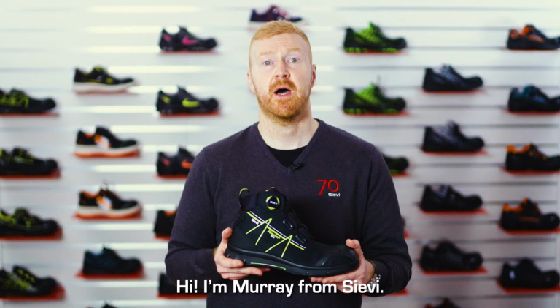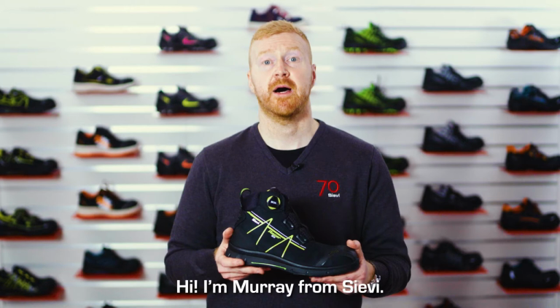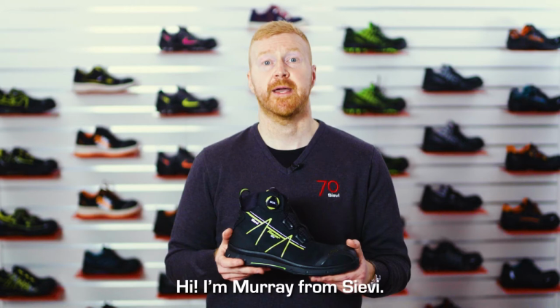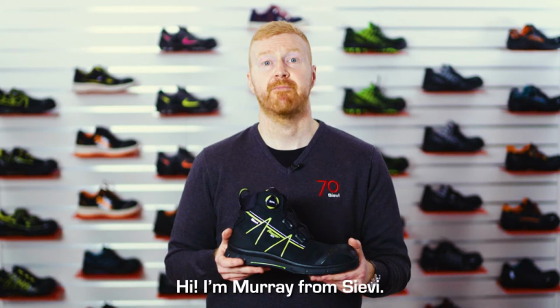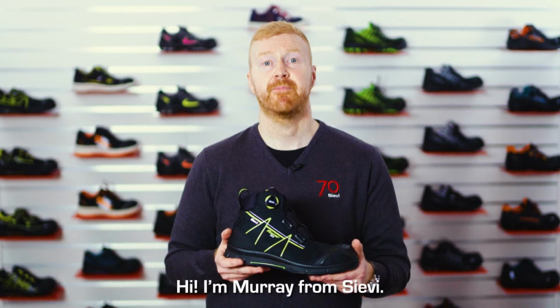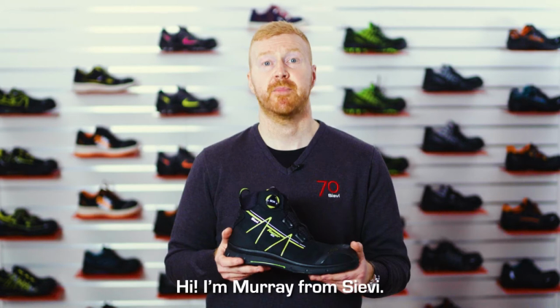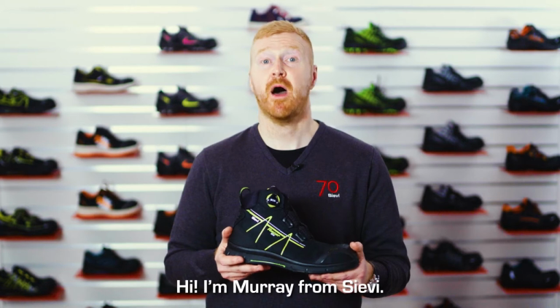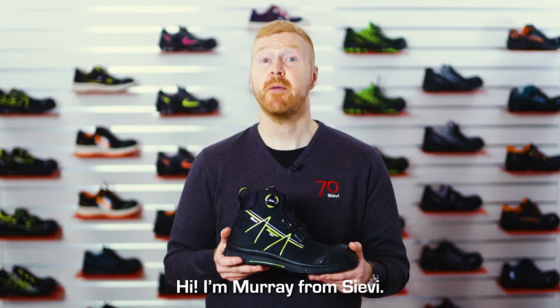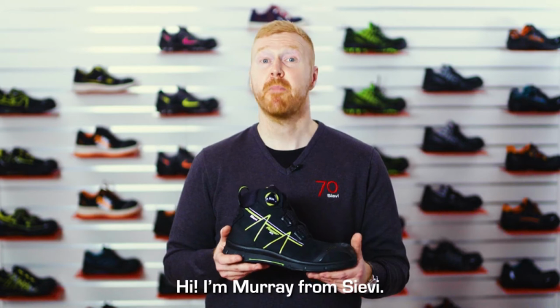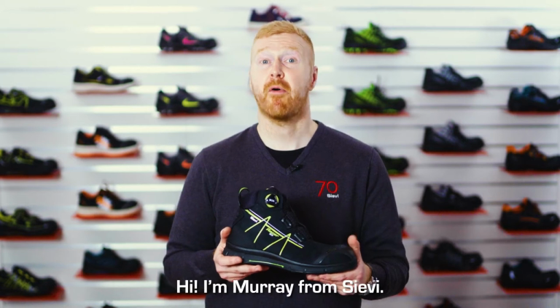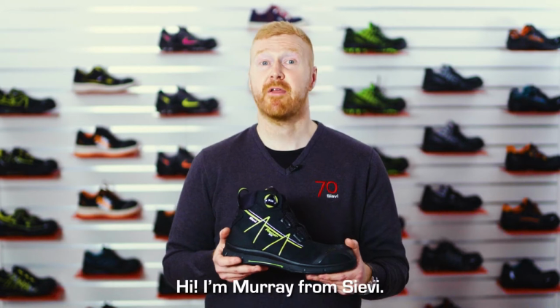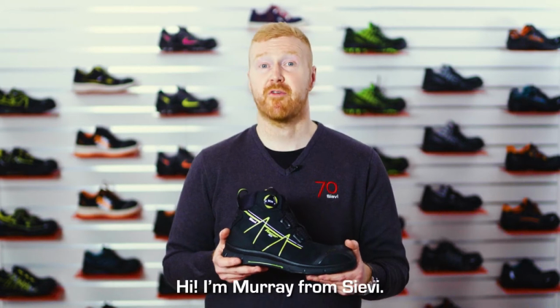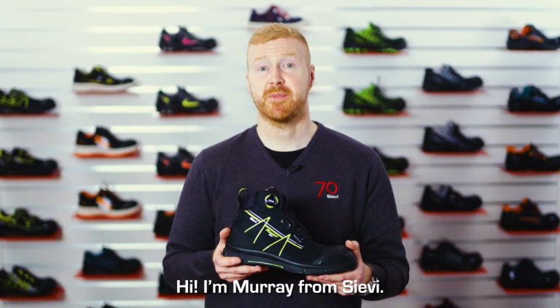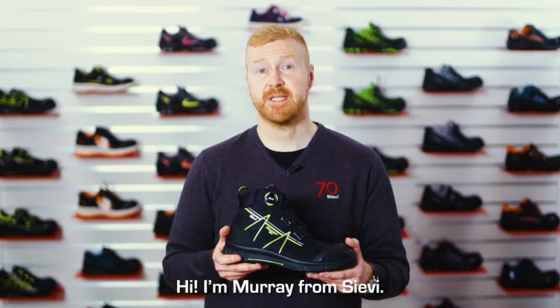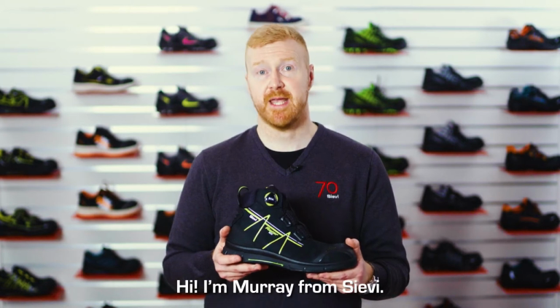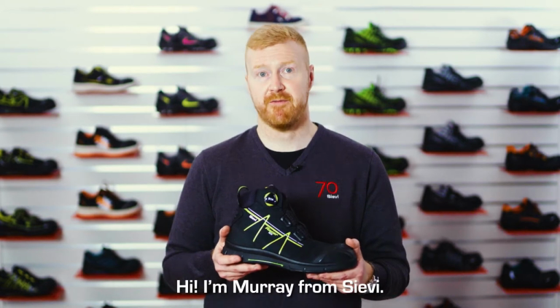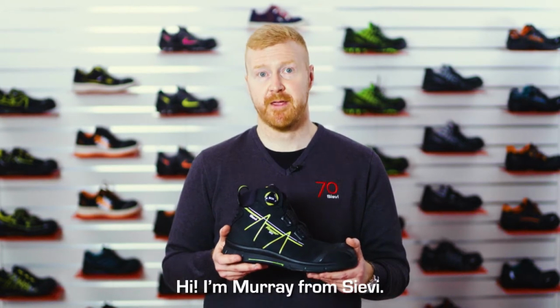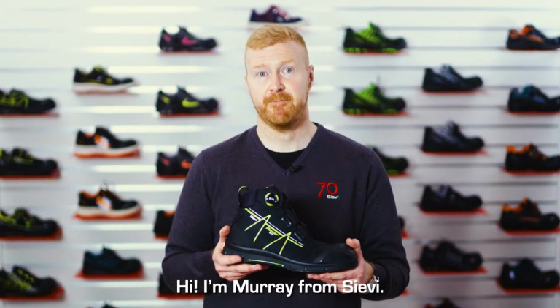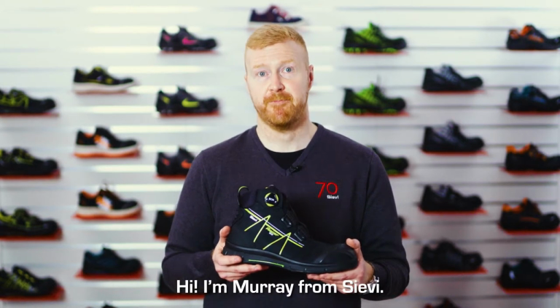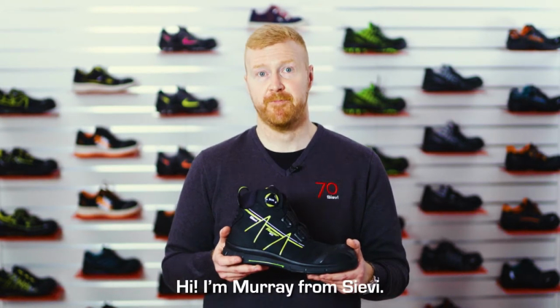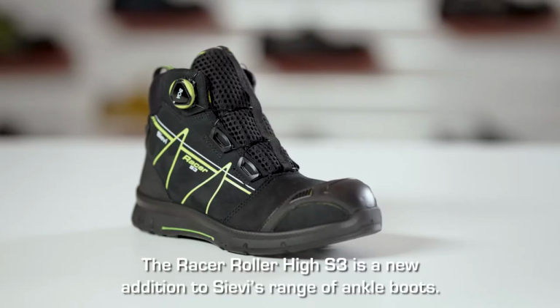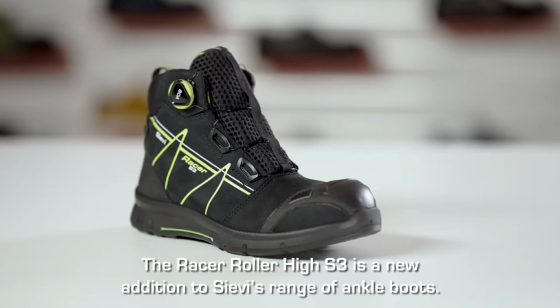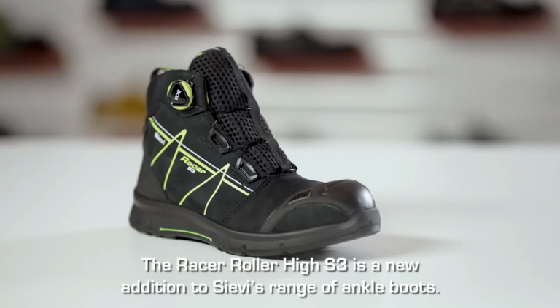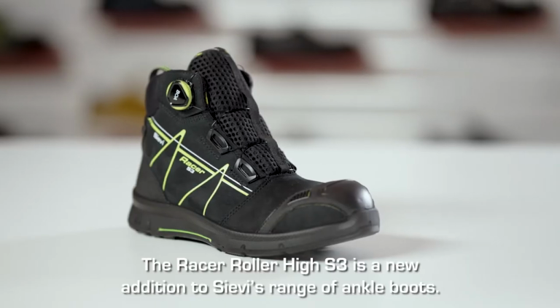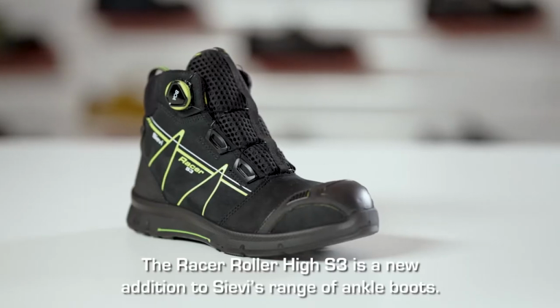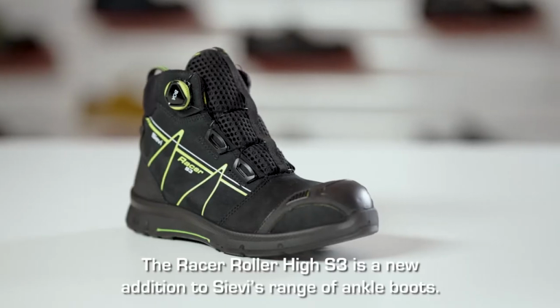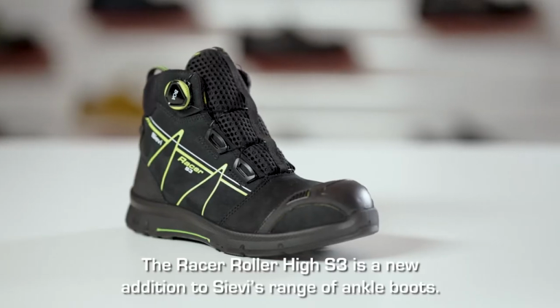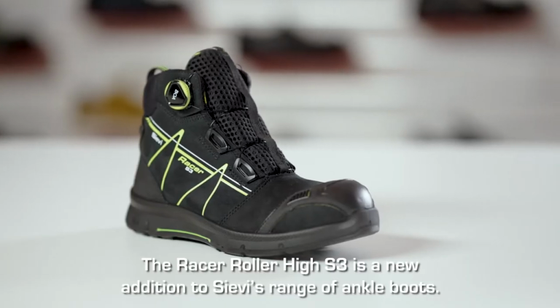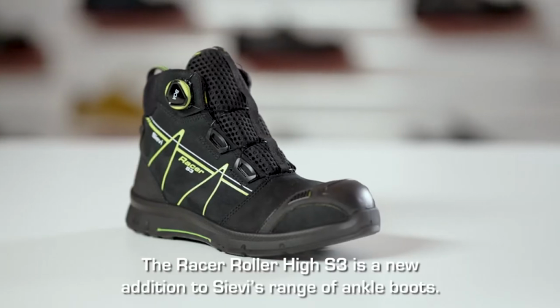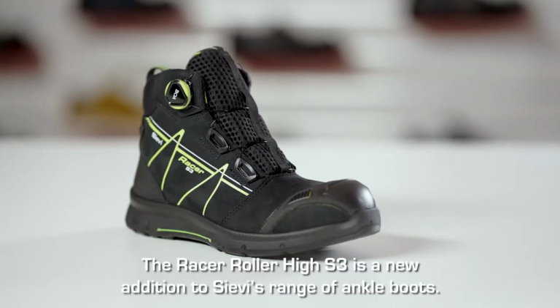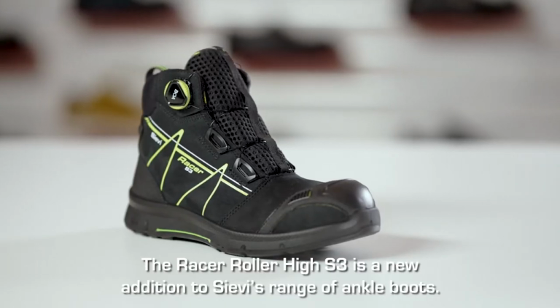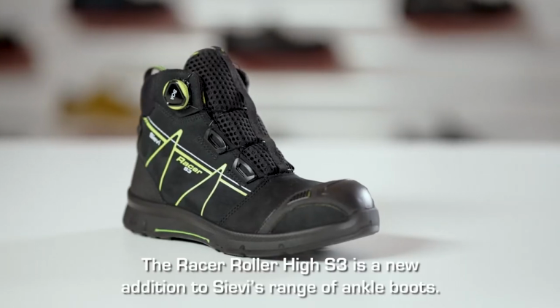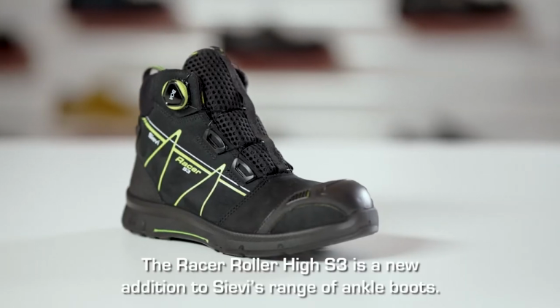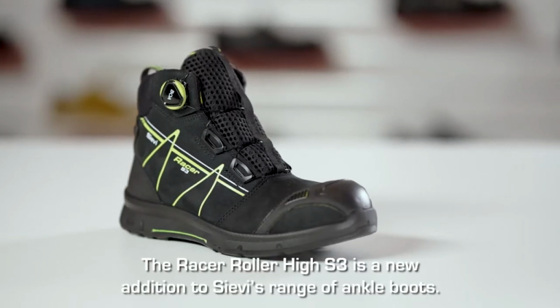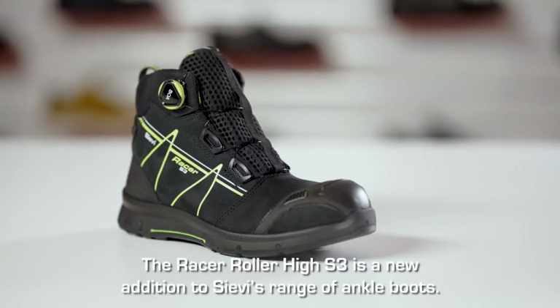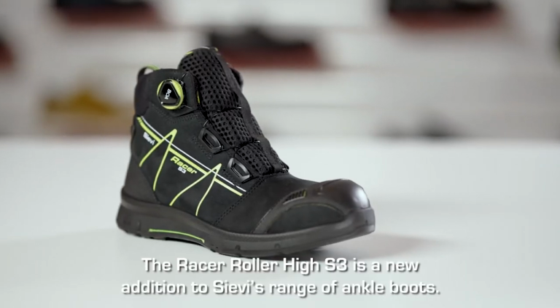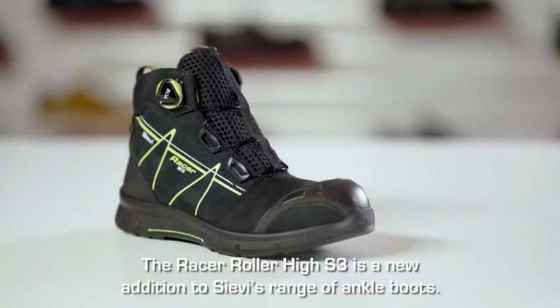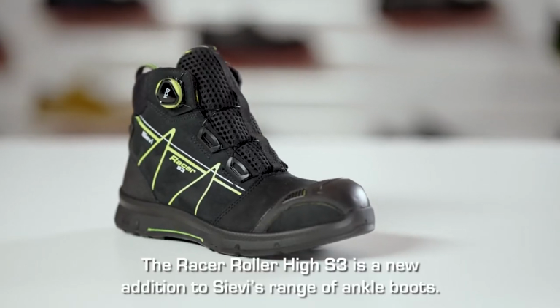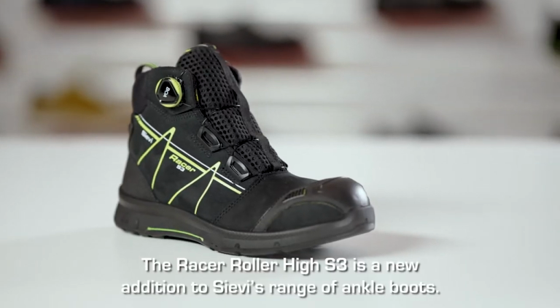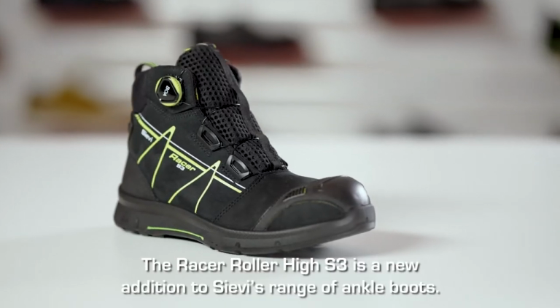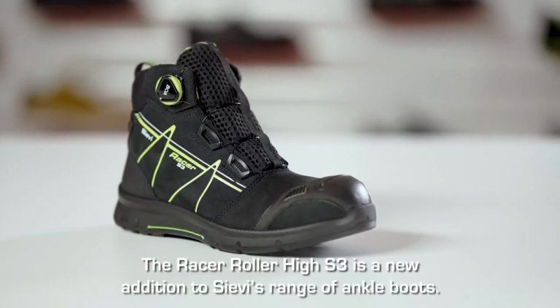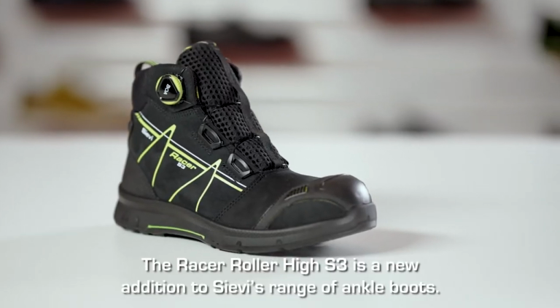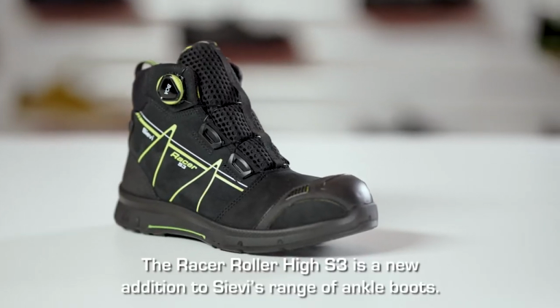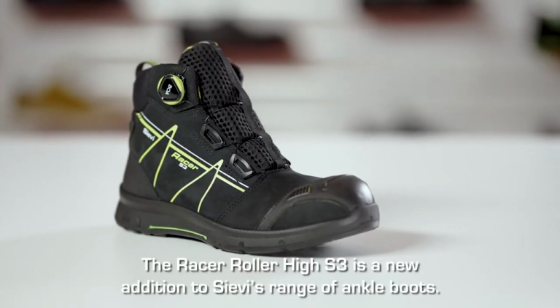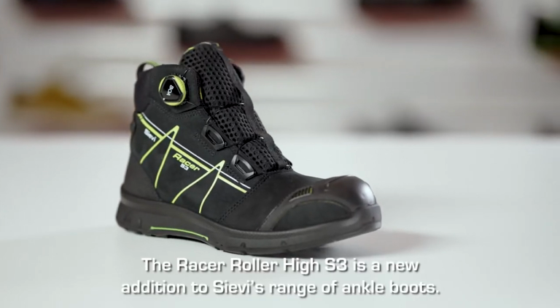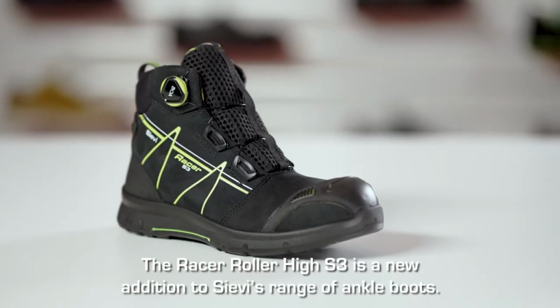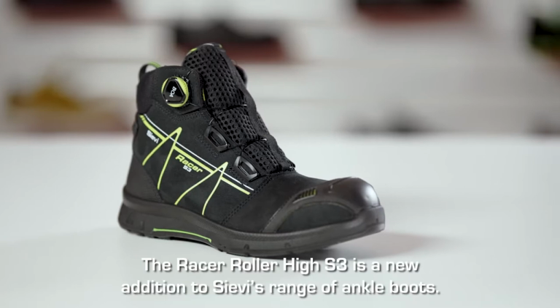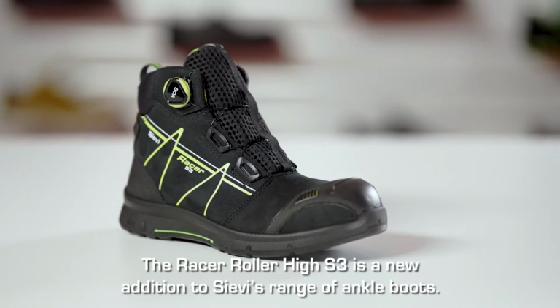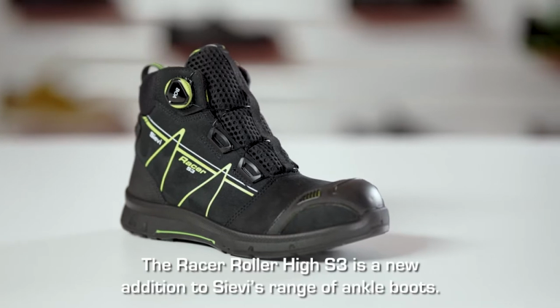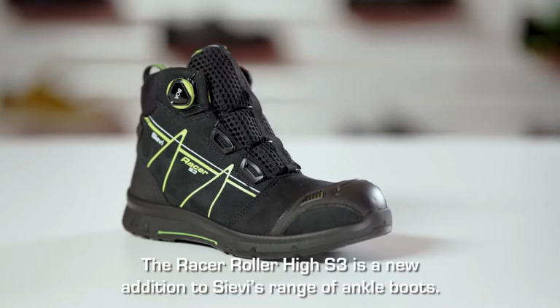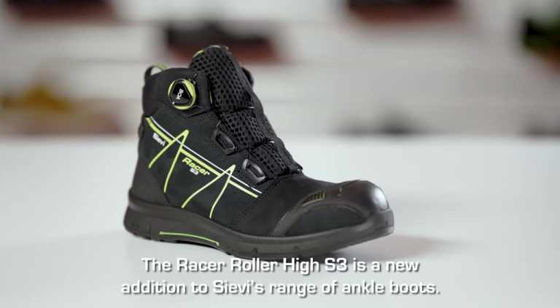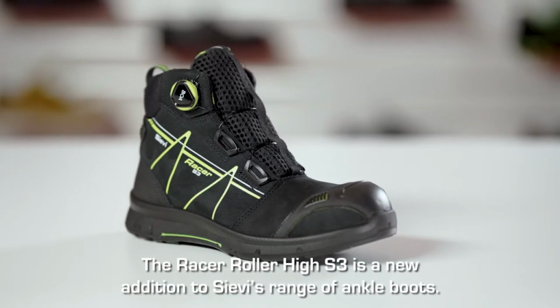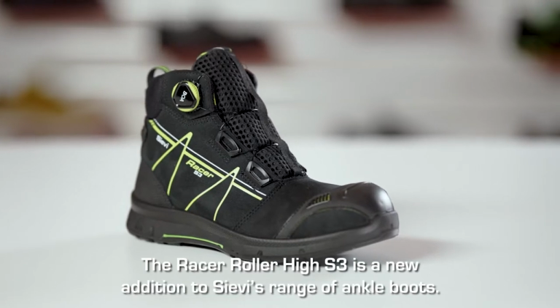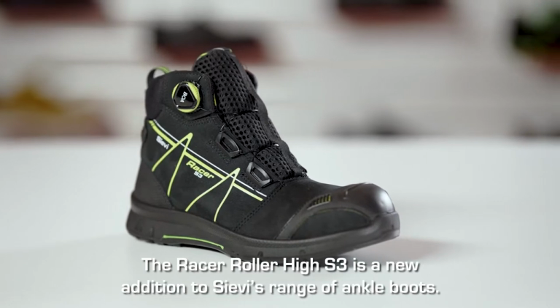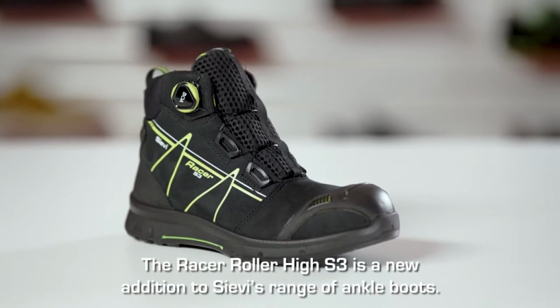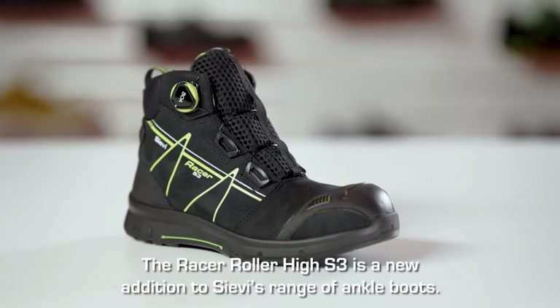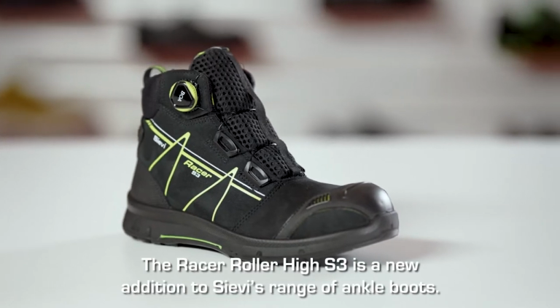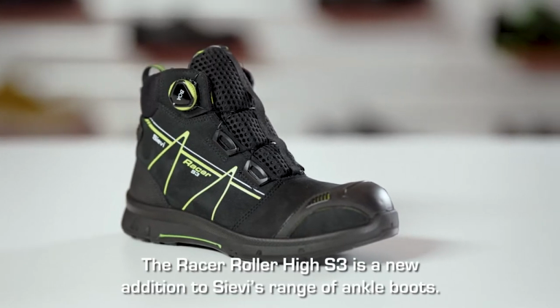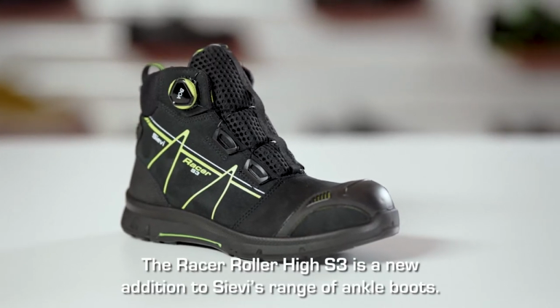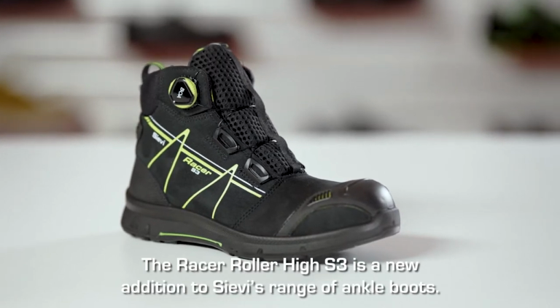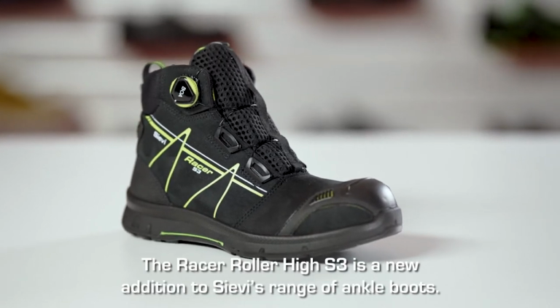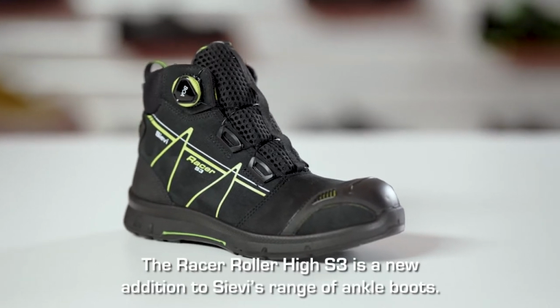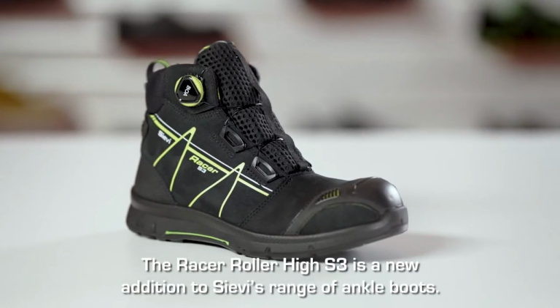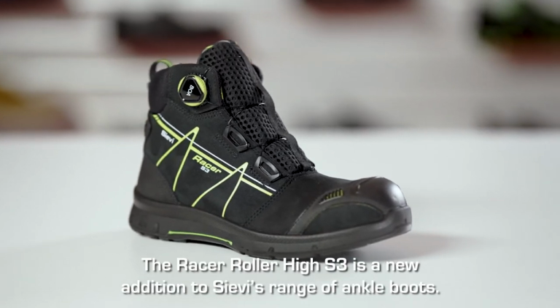Hi, I'm Murray from Sievi. The Racer Roller High S3 is a new addition to Sievi's range of ankle boots.